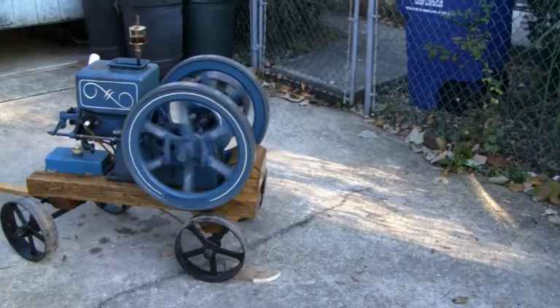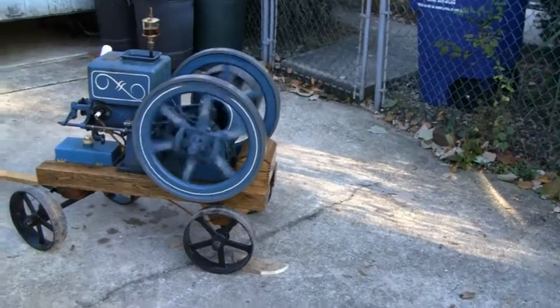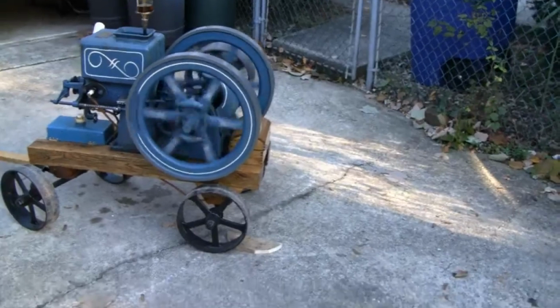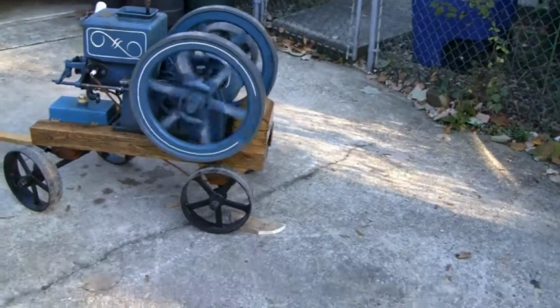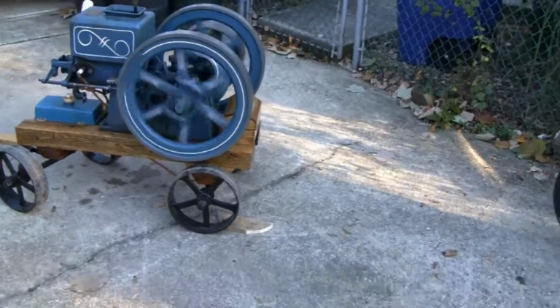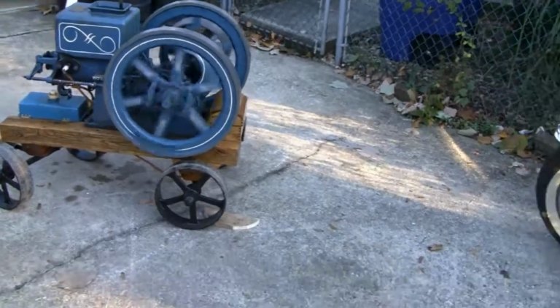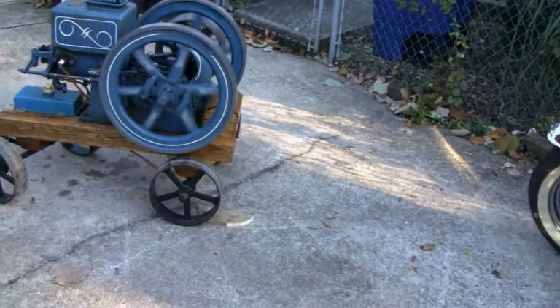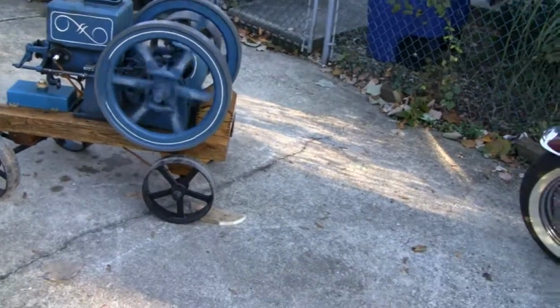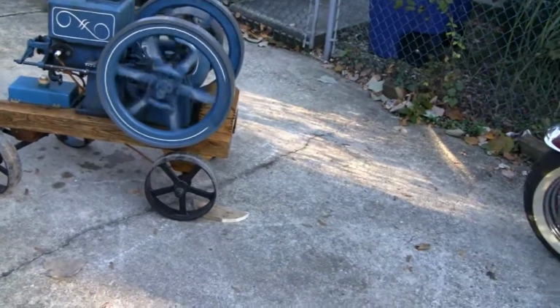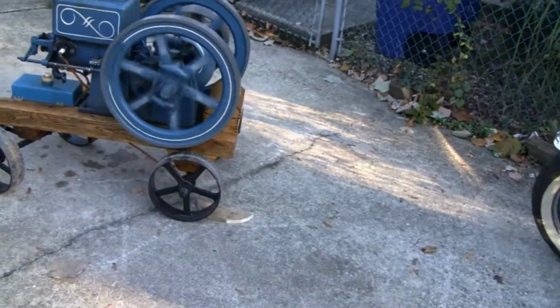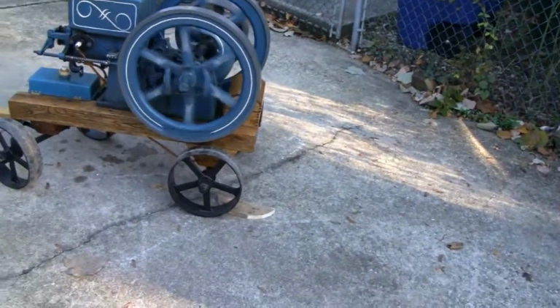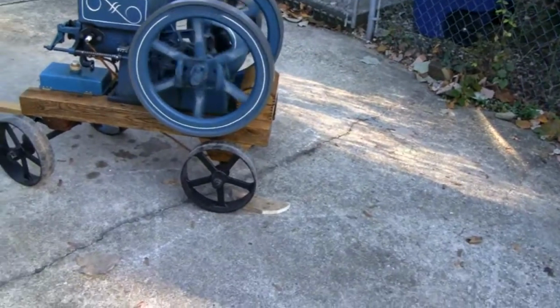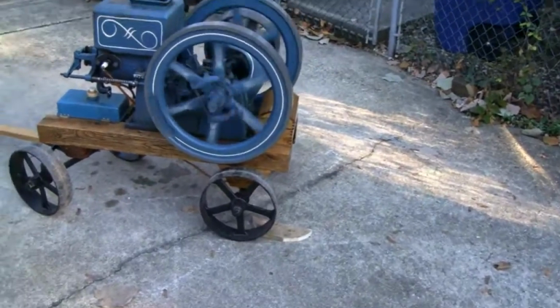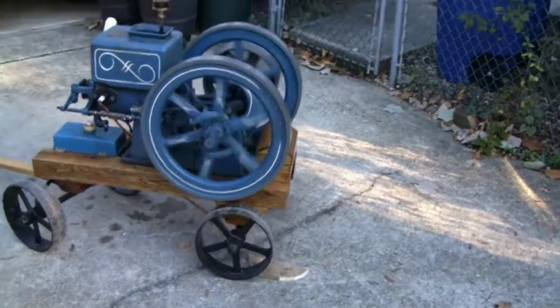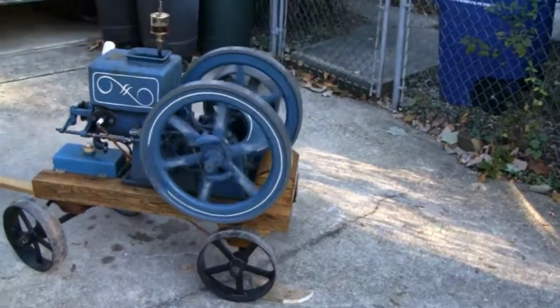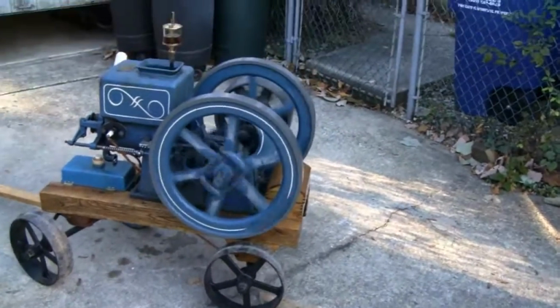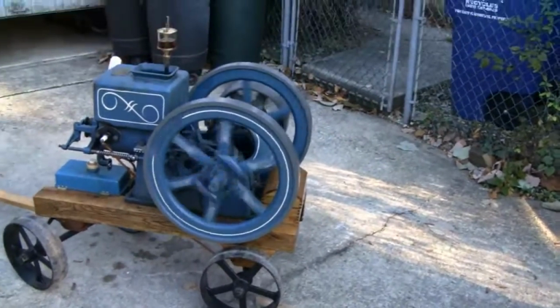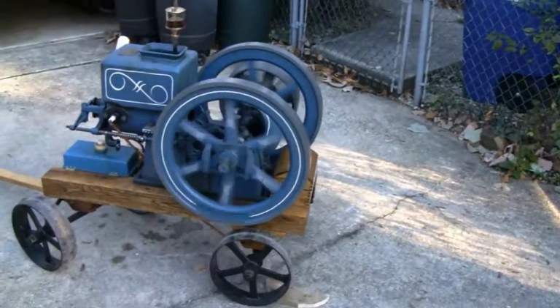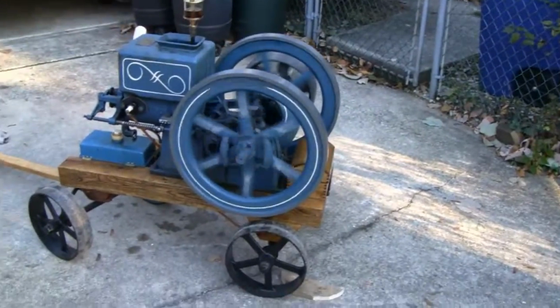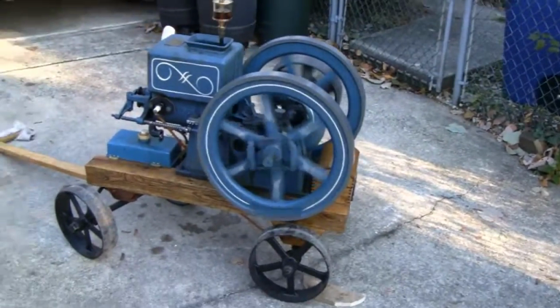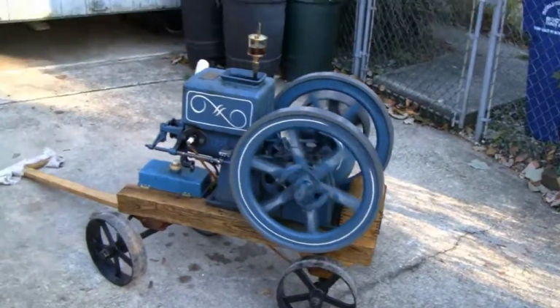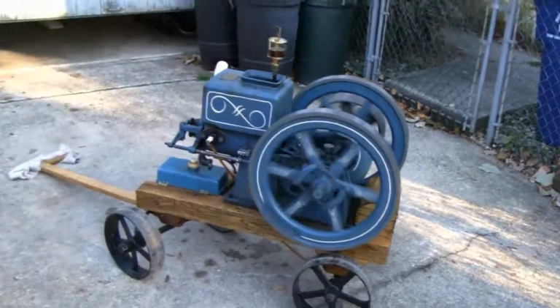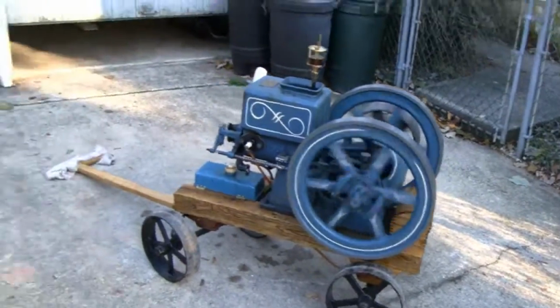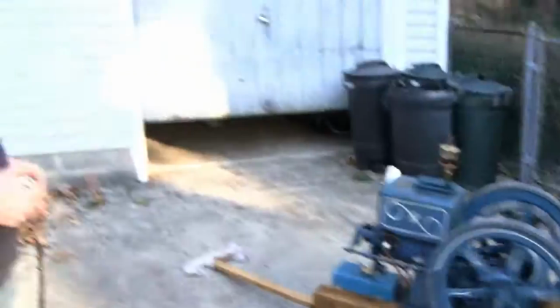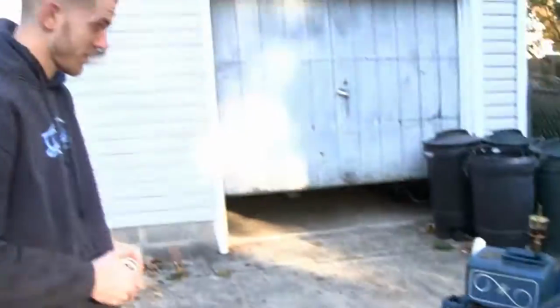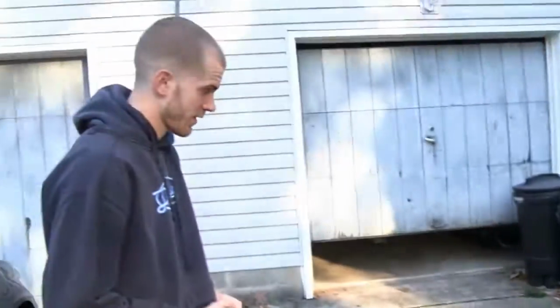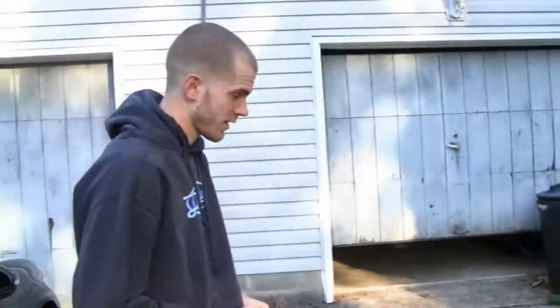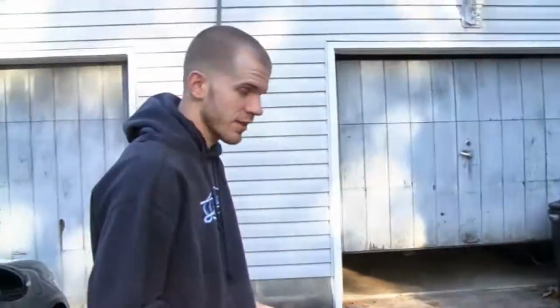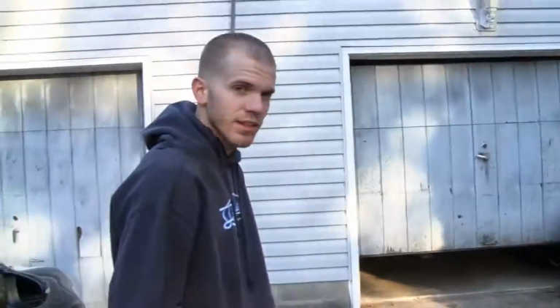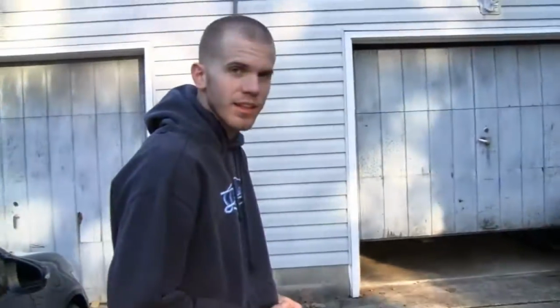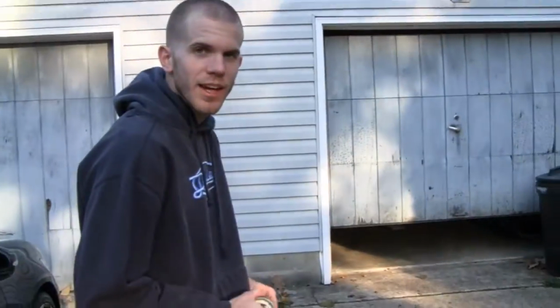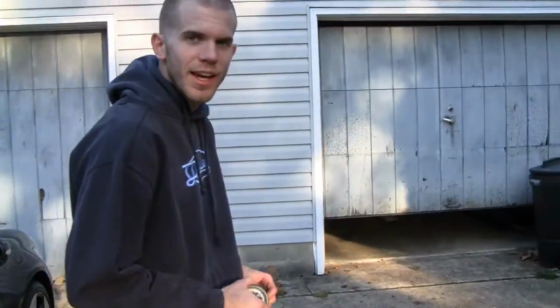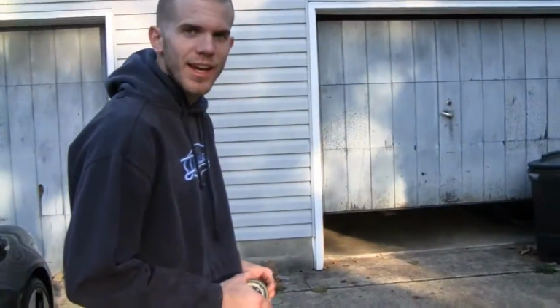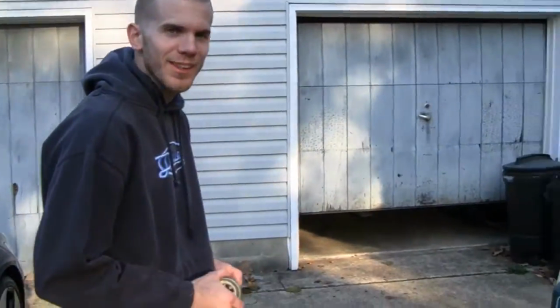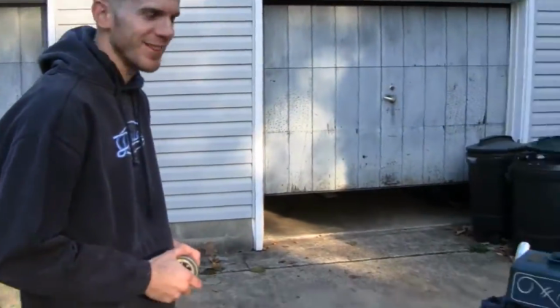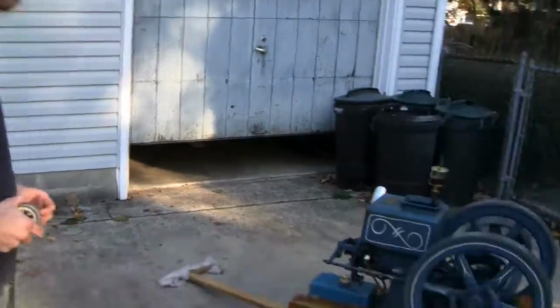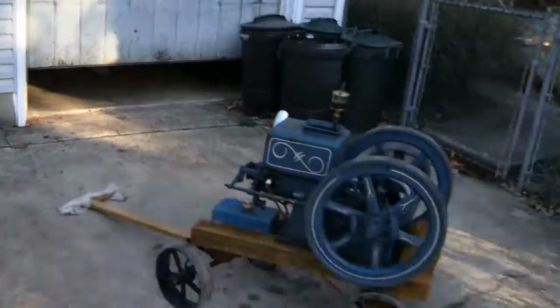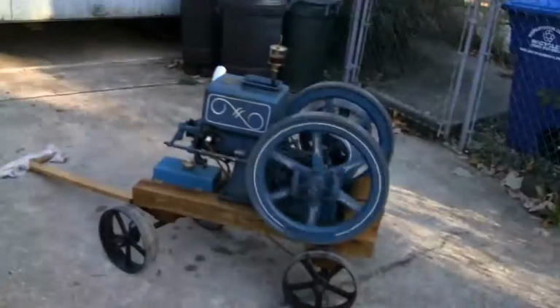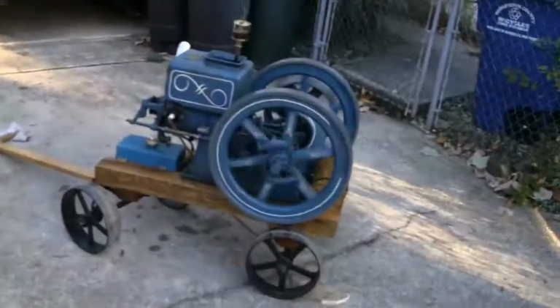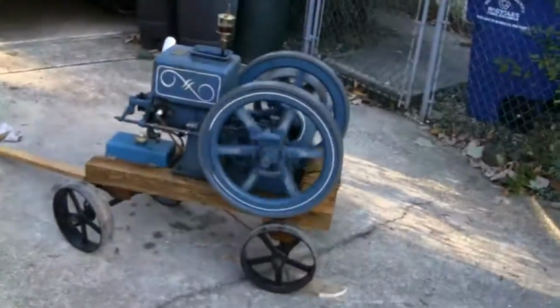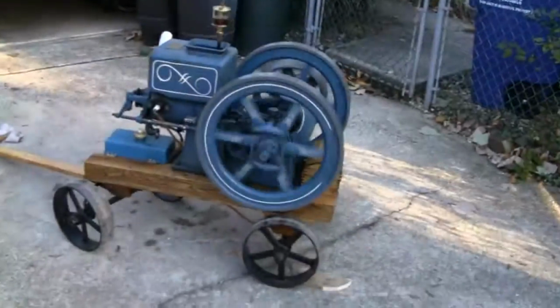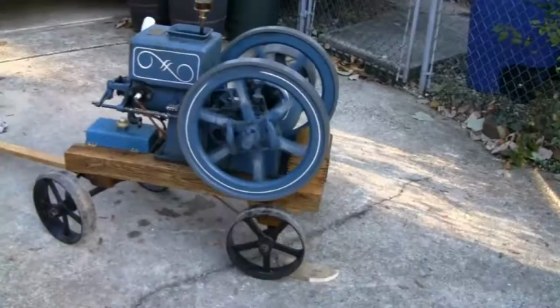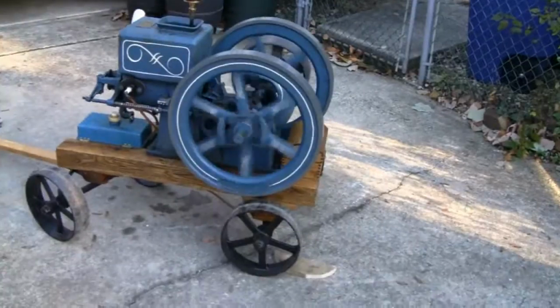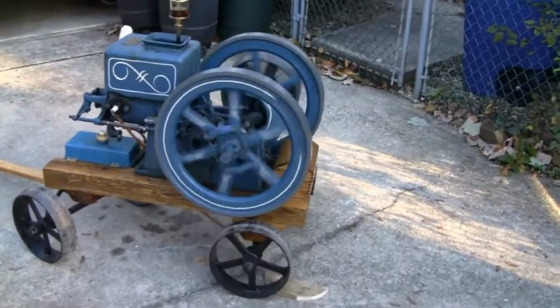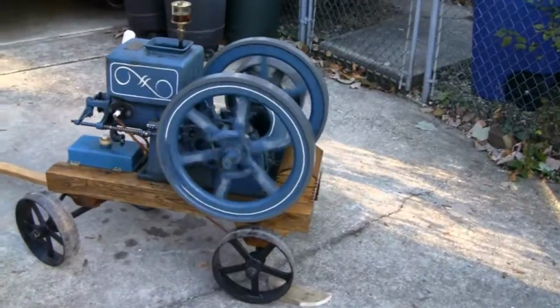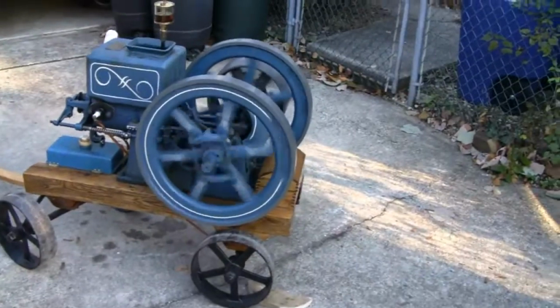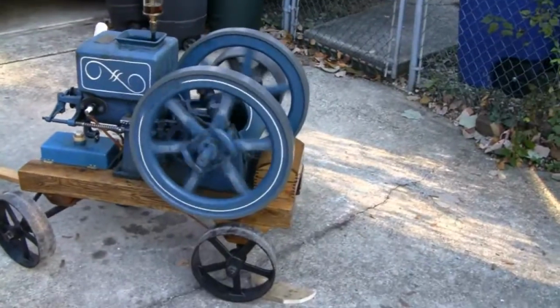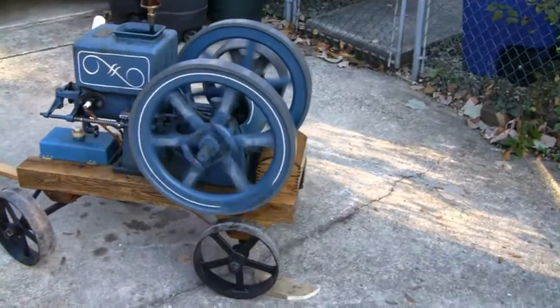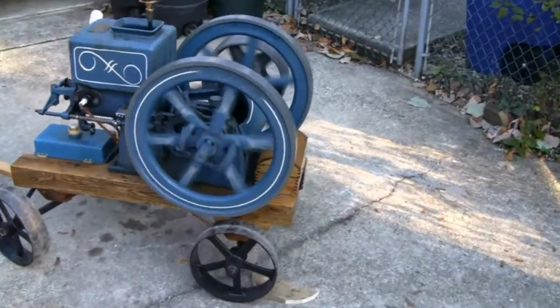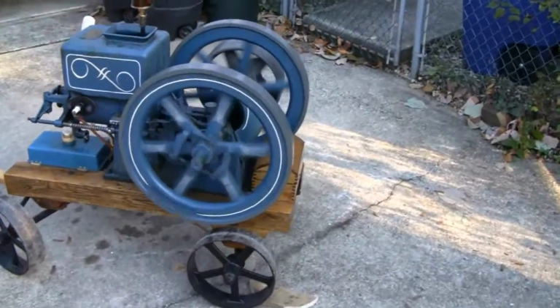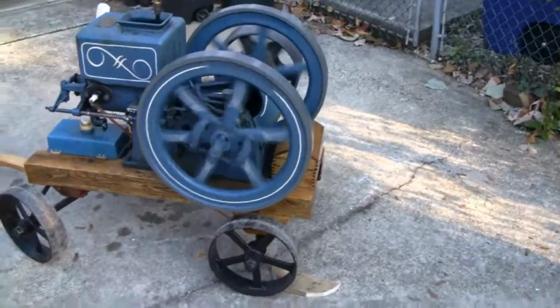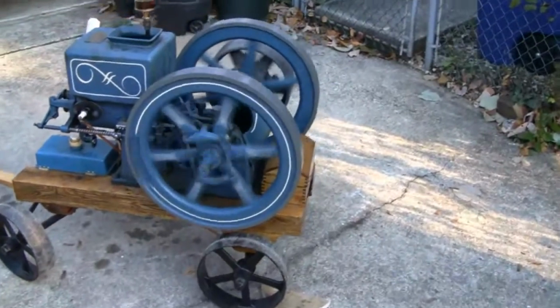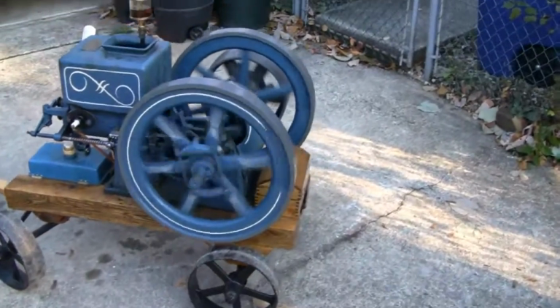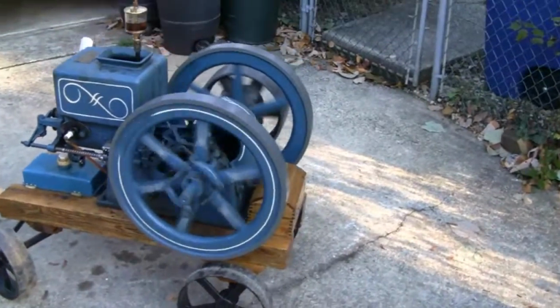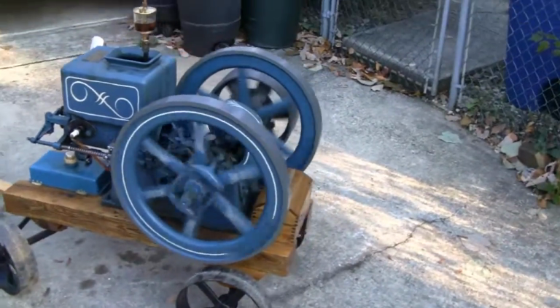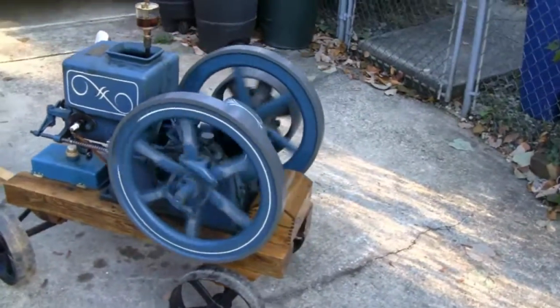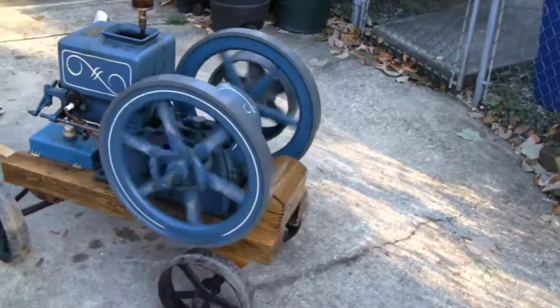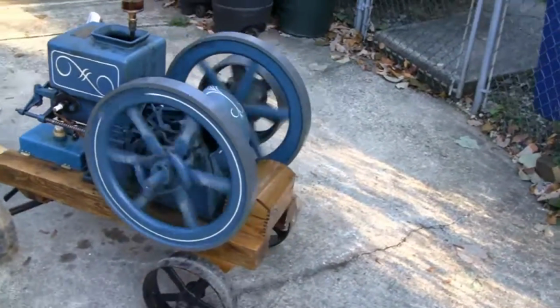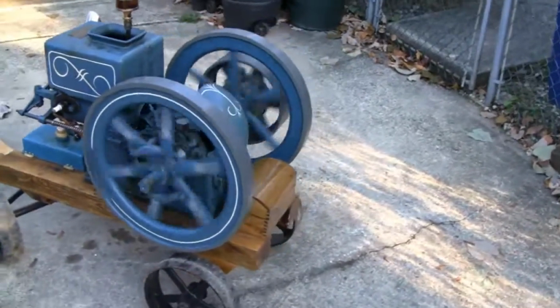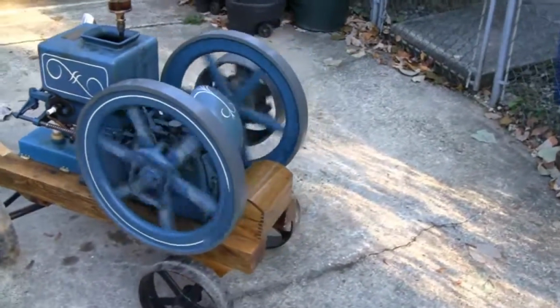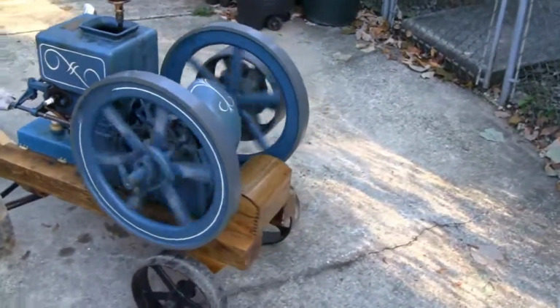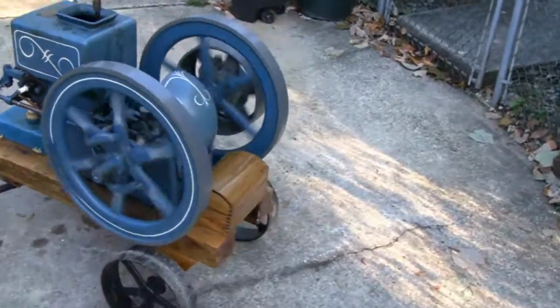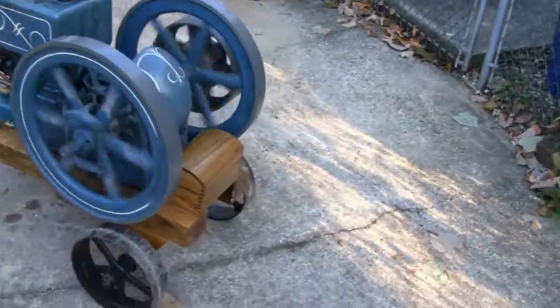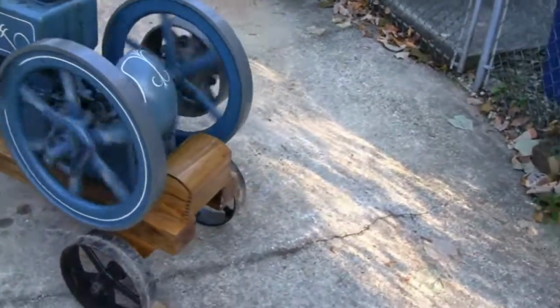Hey Tubes. Me and Little Racer. Hey Racer. Hey. We're out here. We've got the Empire running.